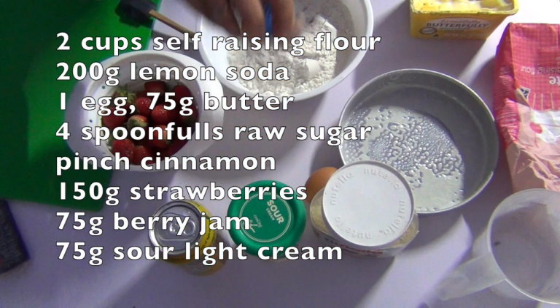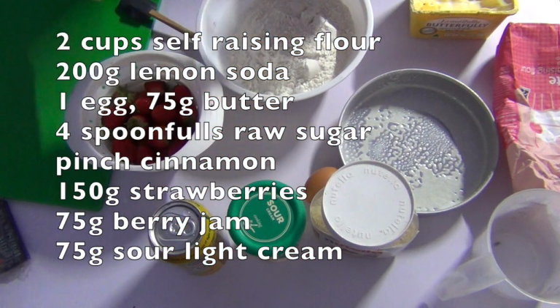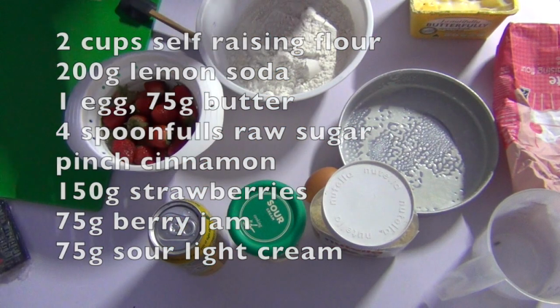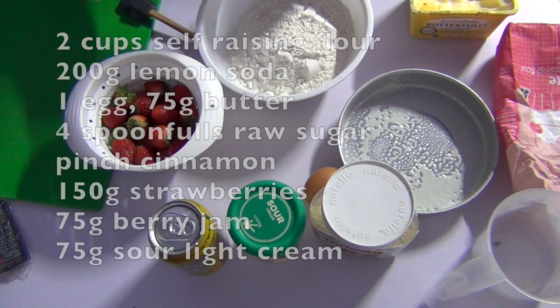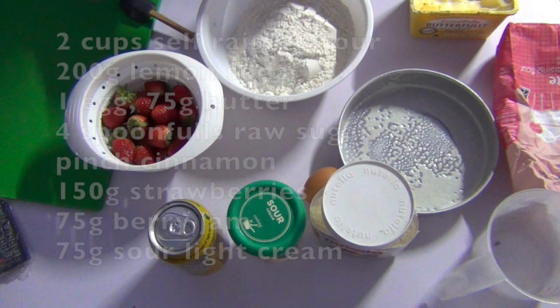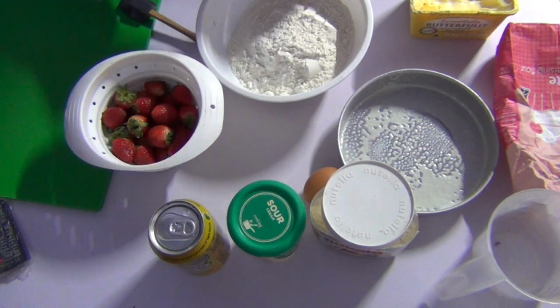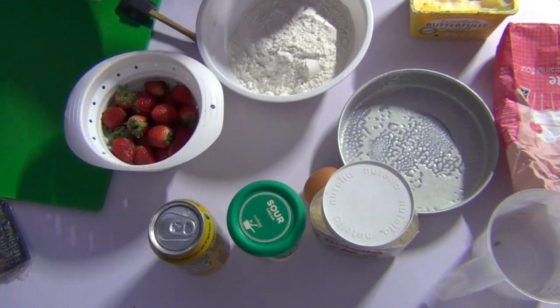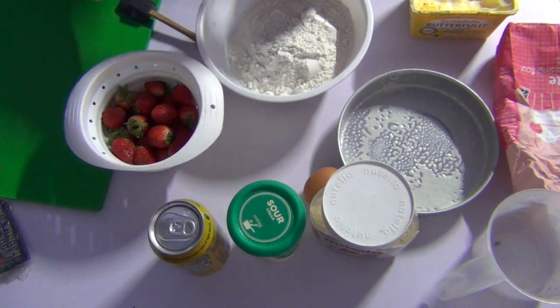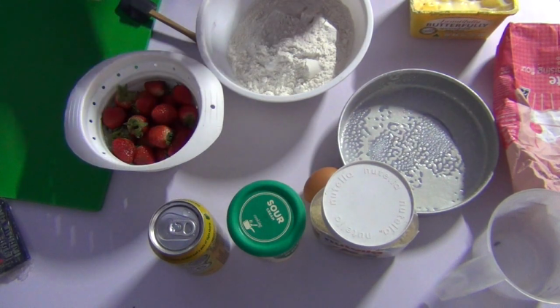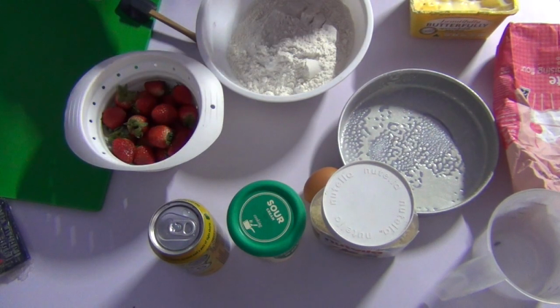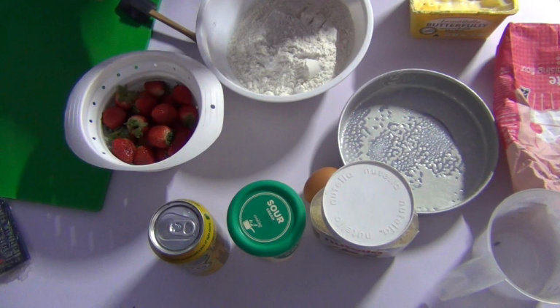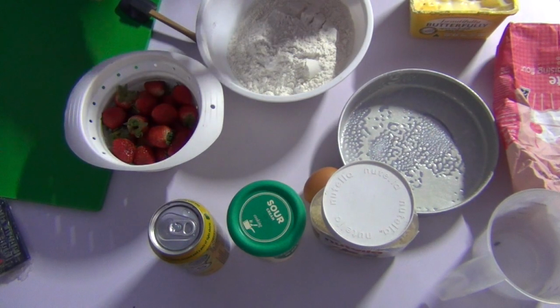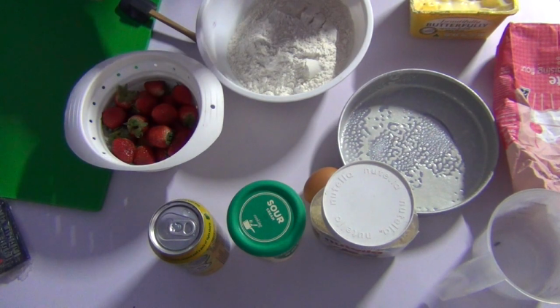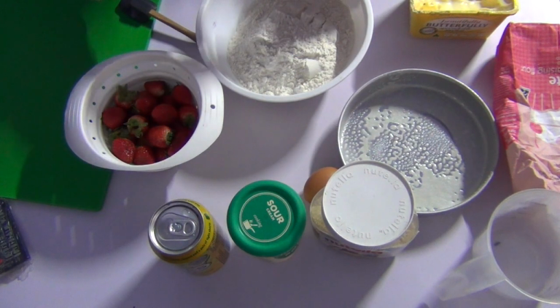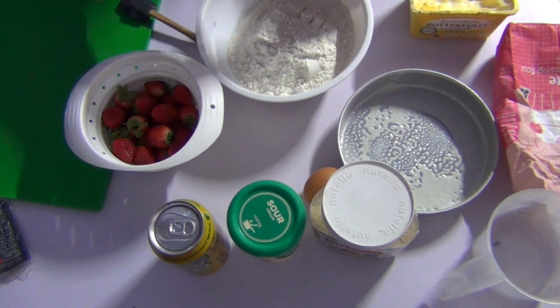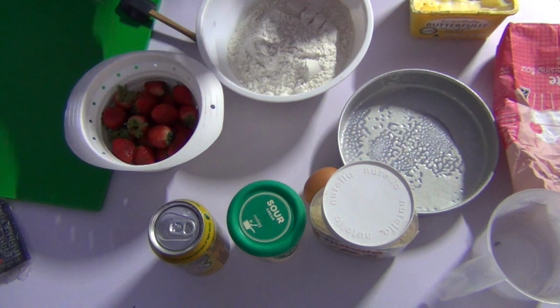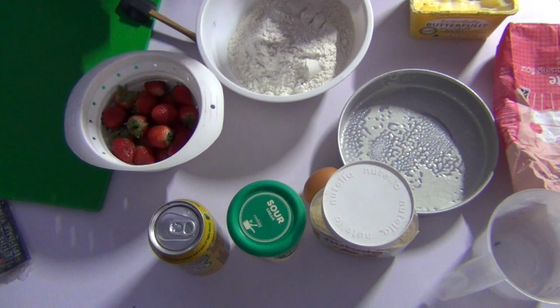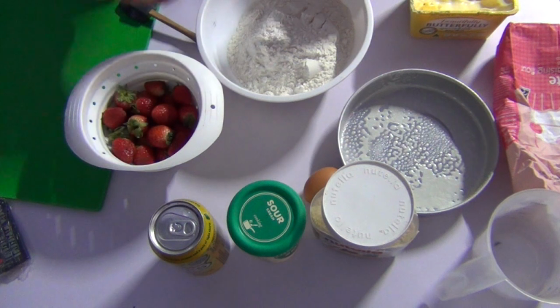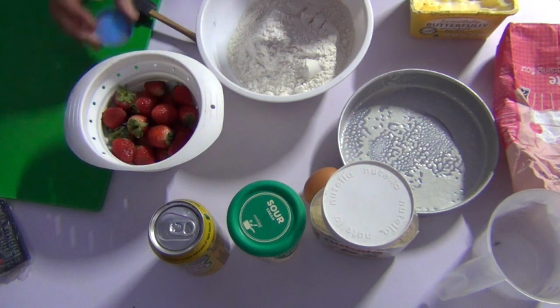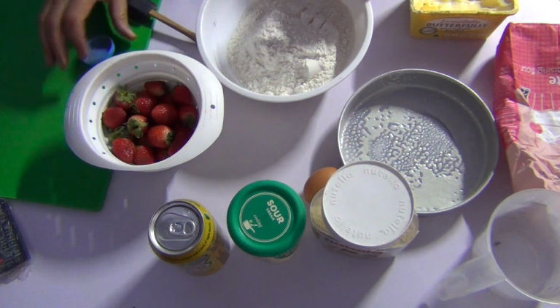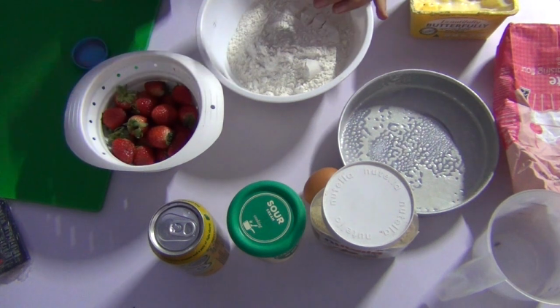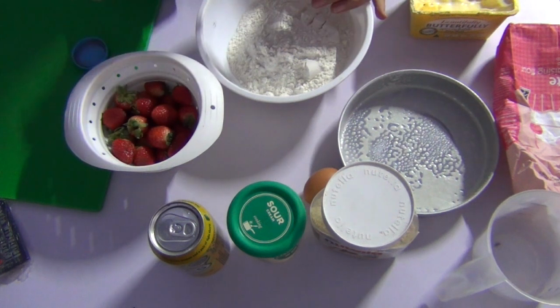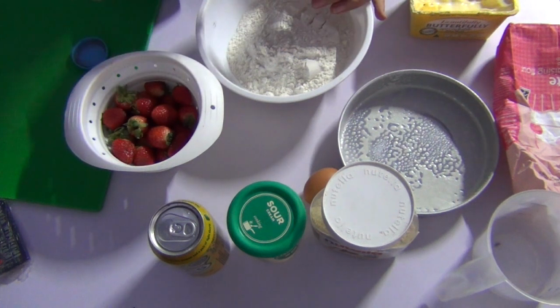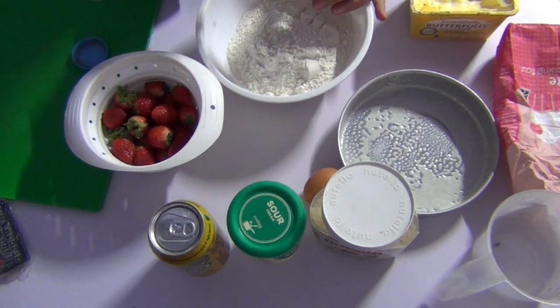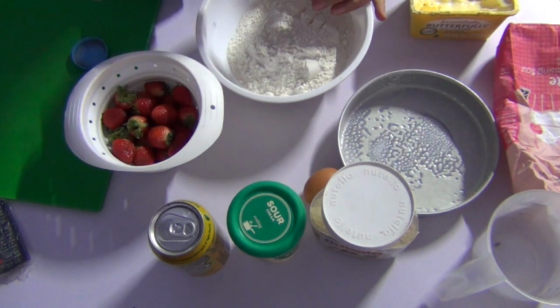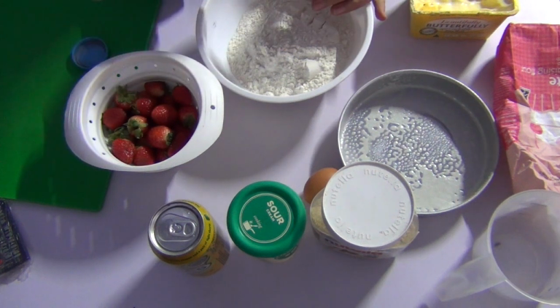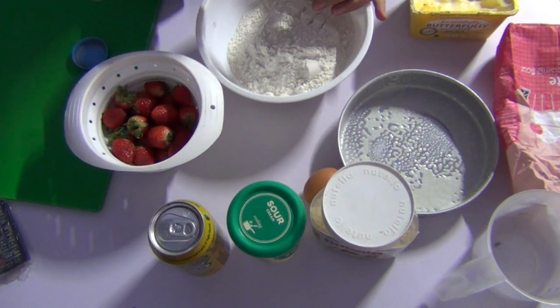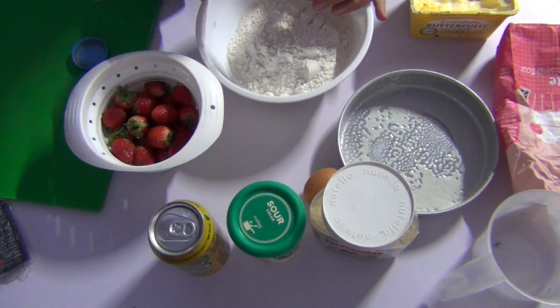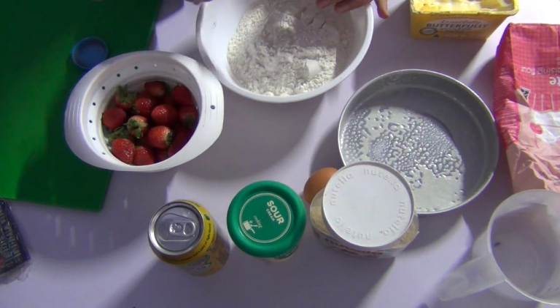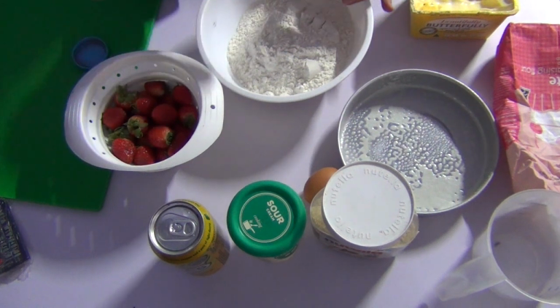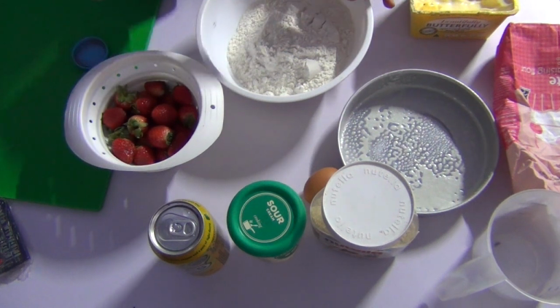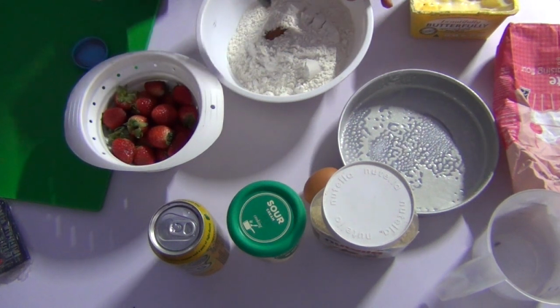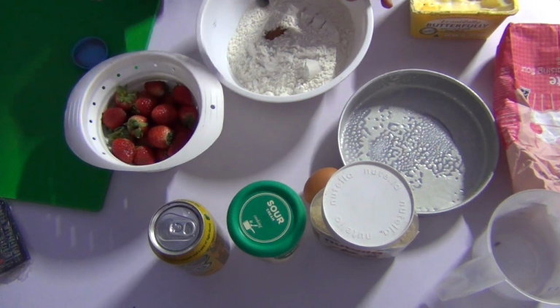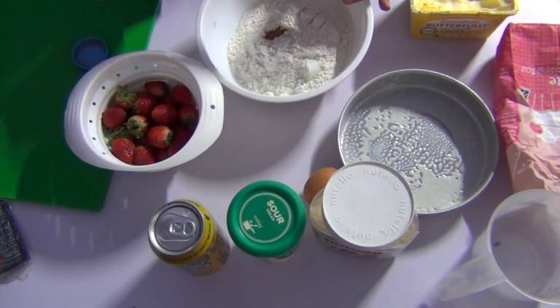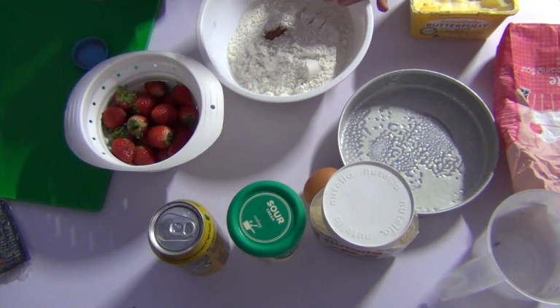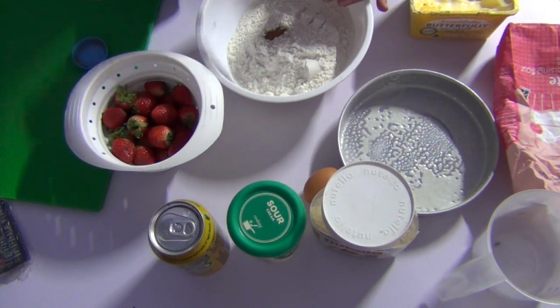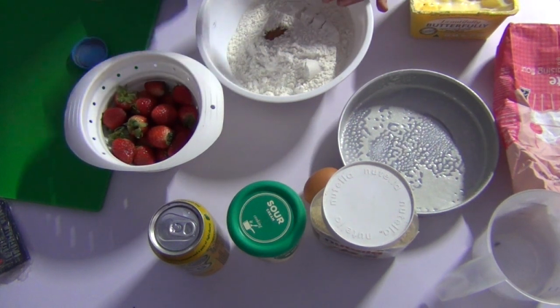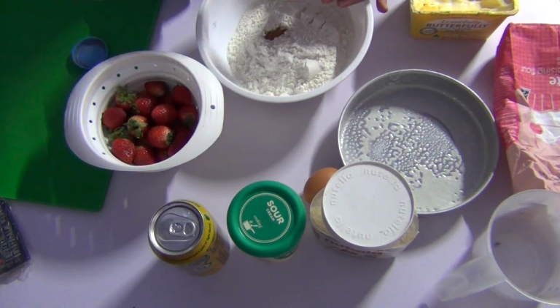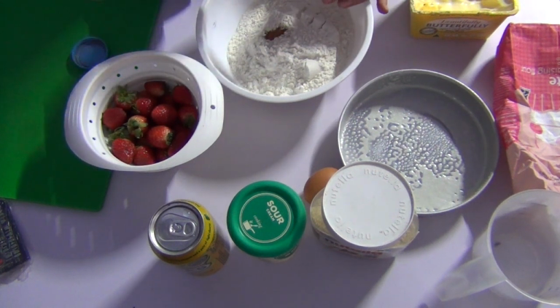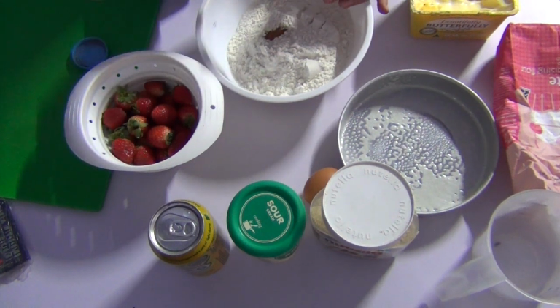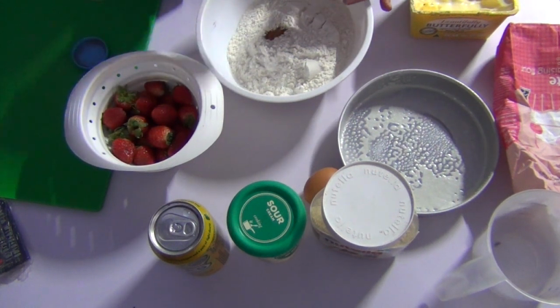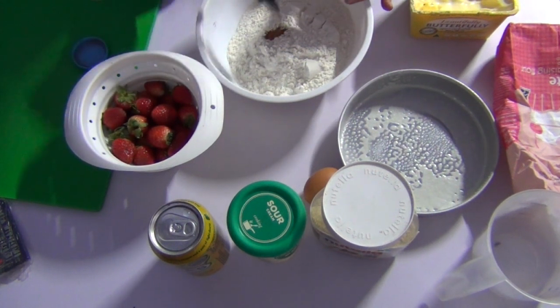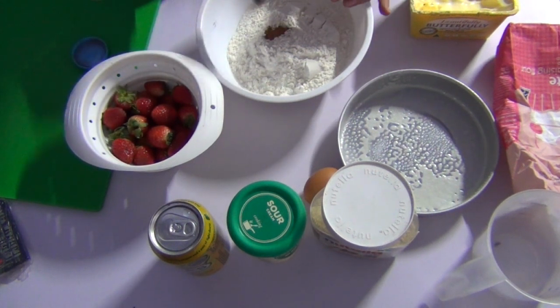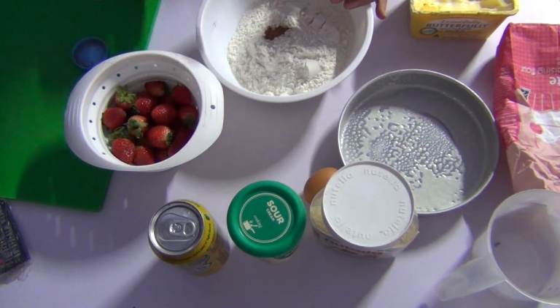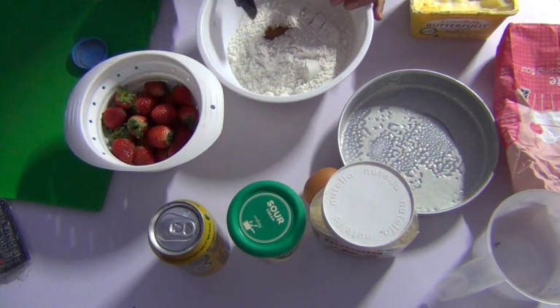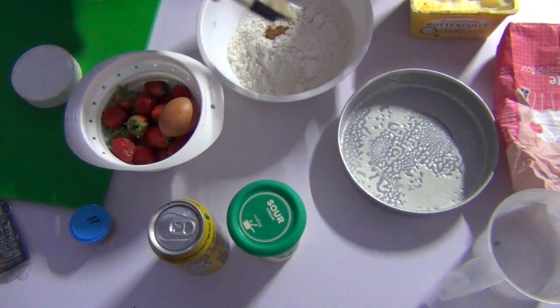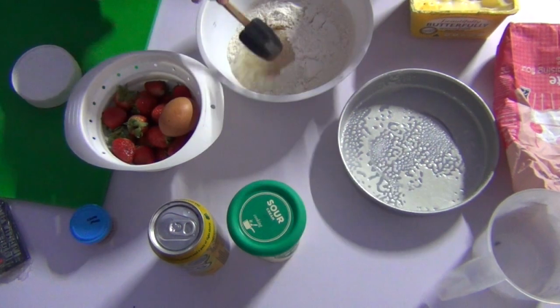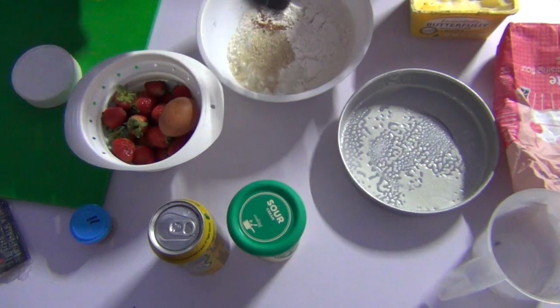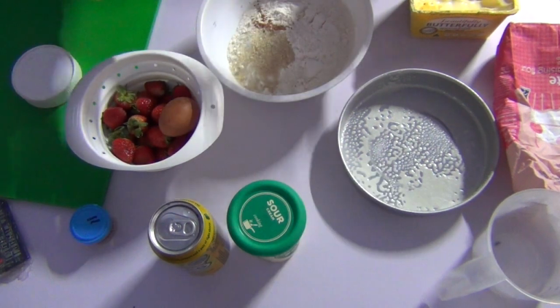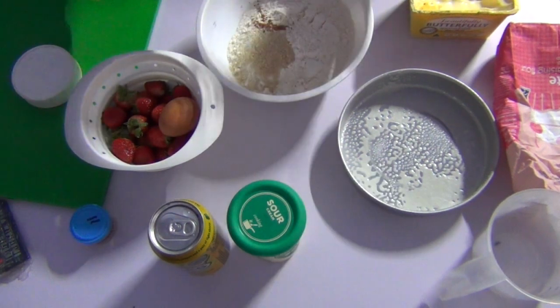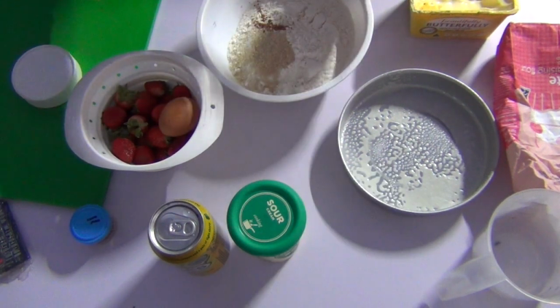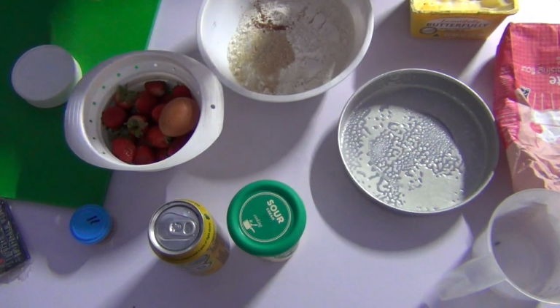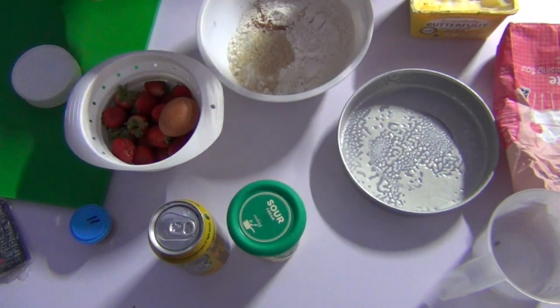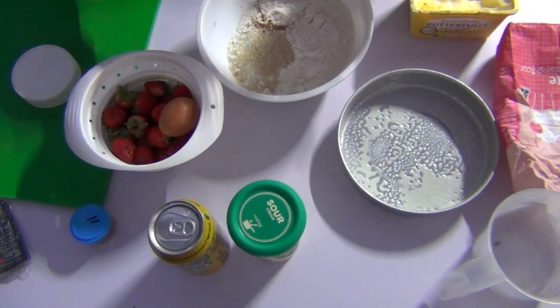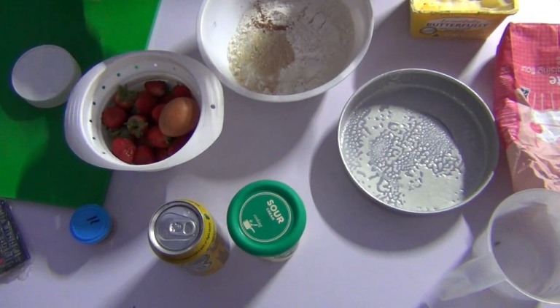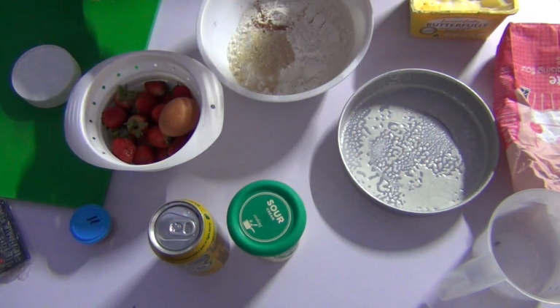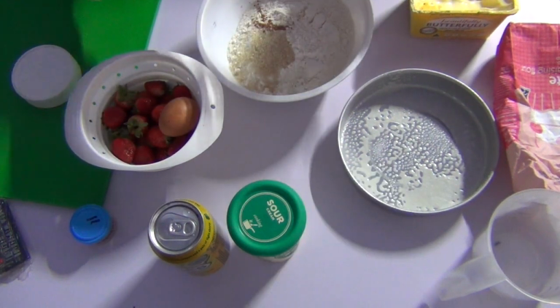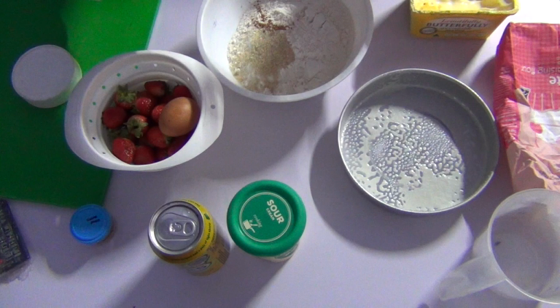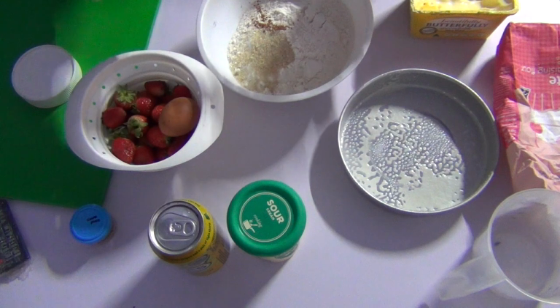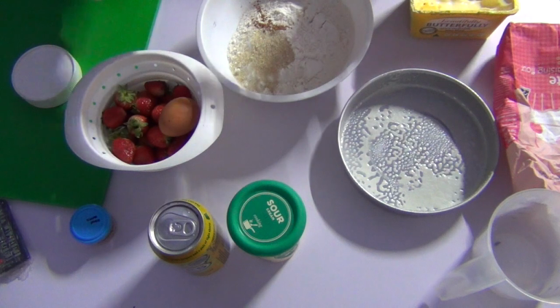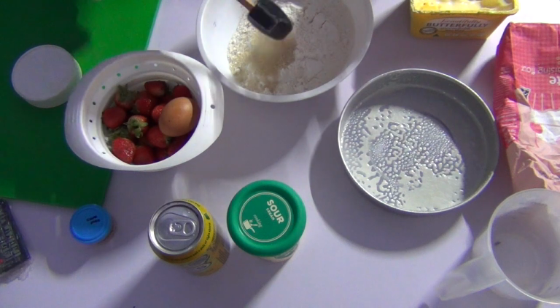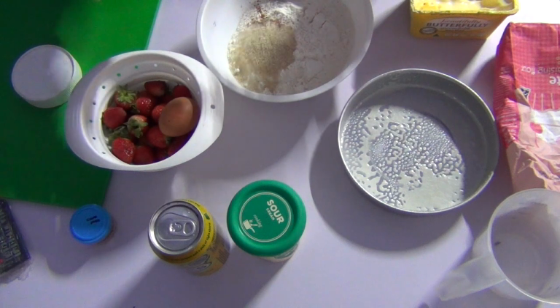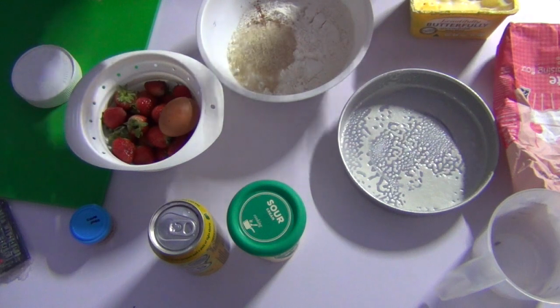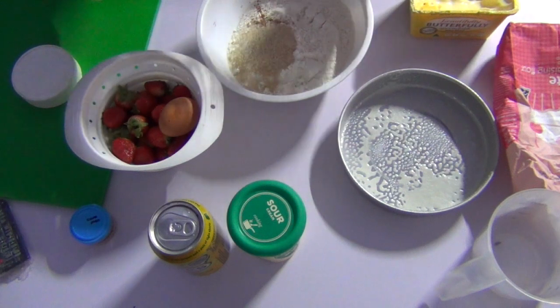We've got some self-raising flour here. A little pinch of cinnamon always gives it a nice flavour, and a couple of spoonfuls of raw sugar.